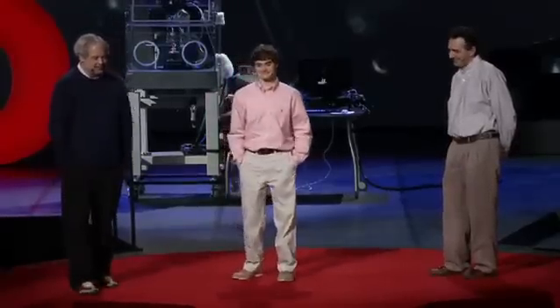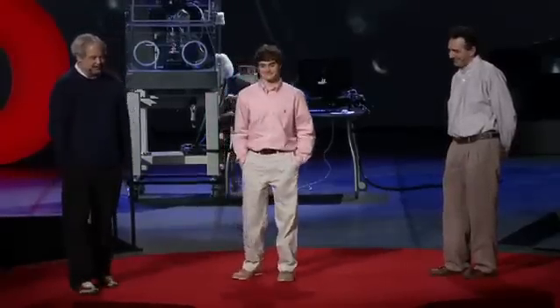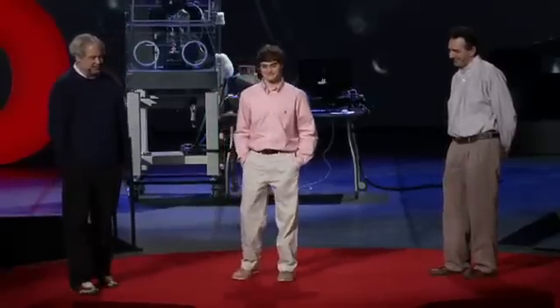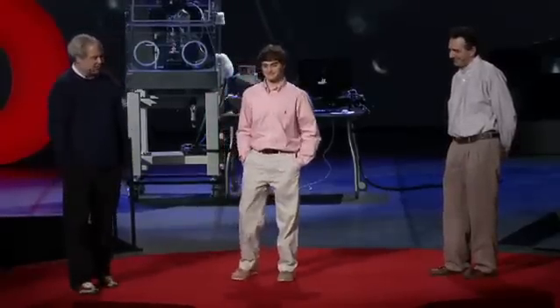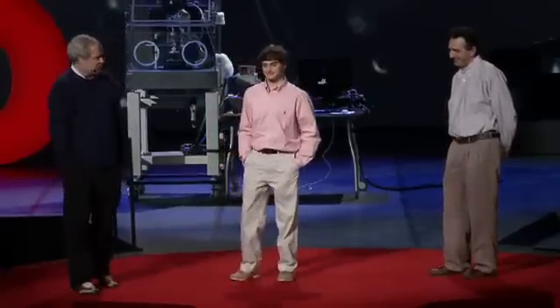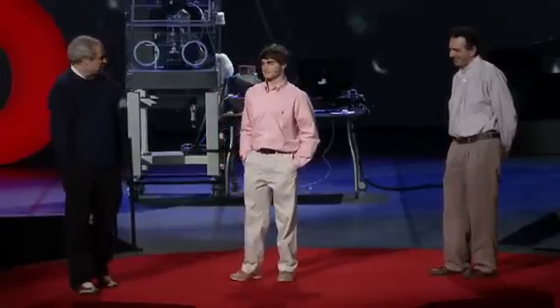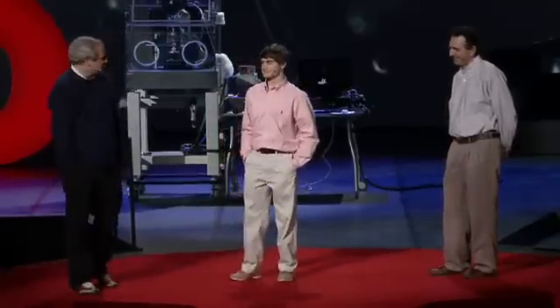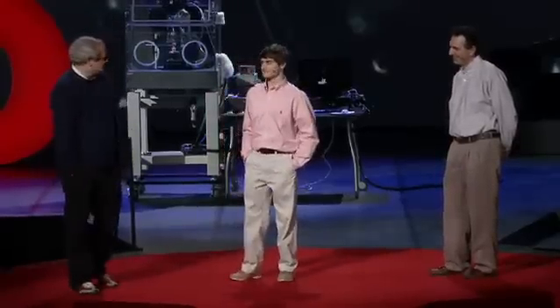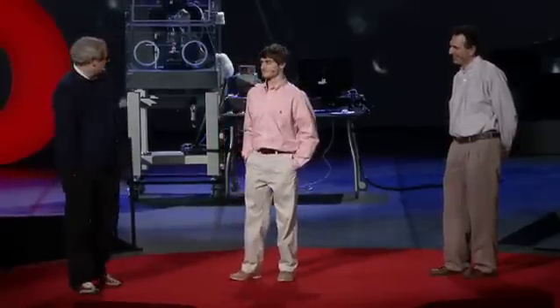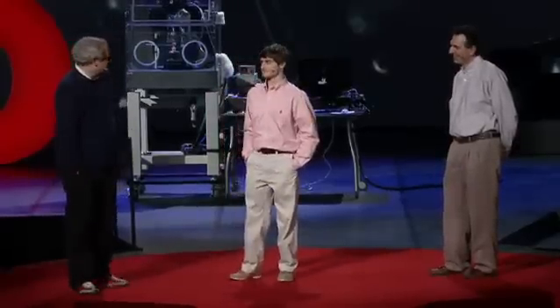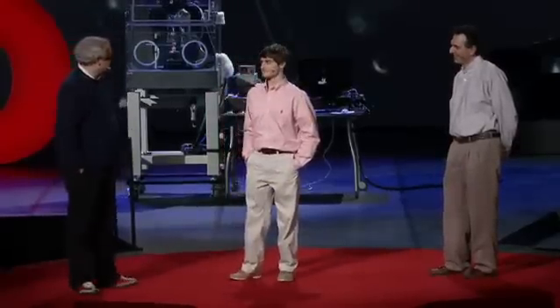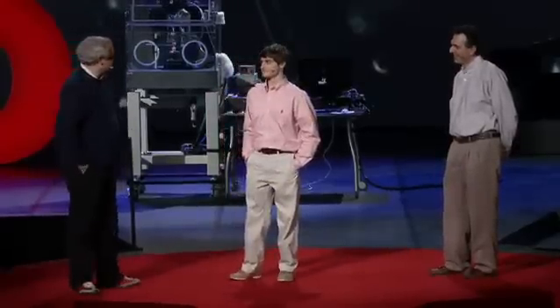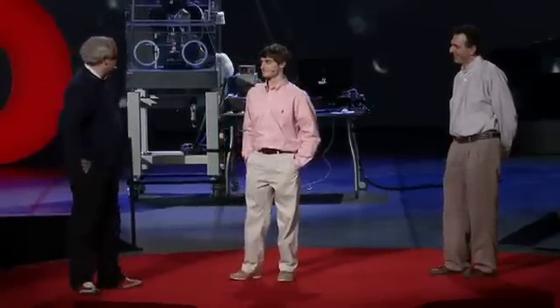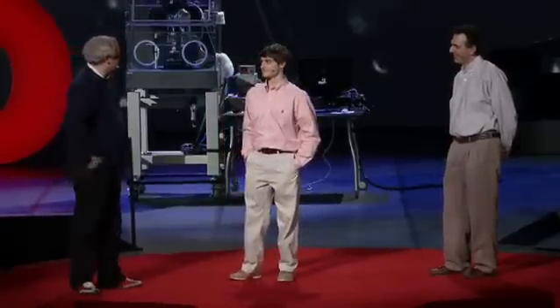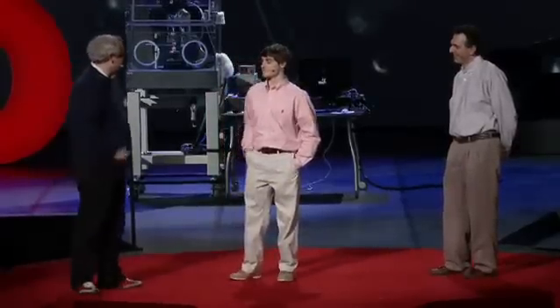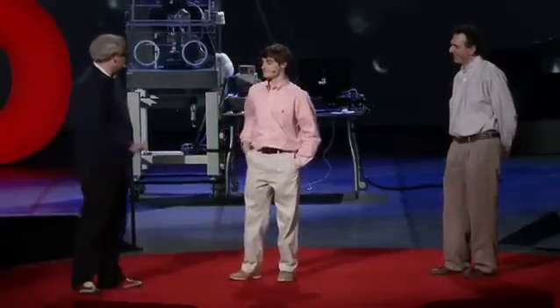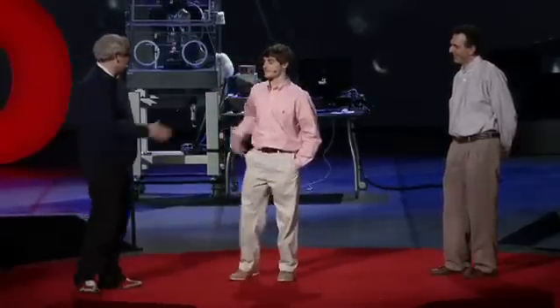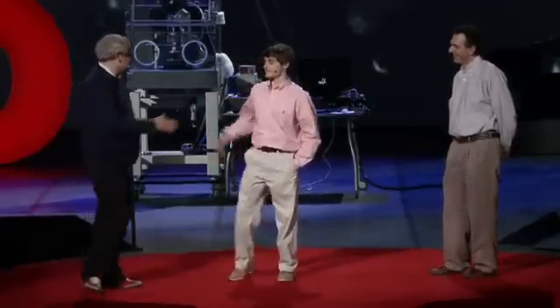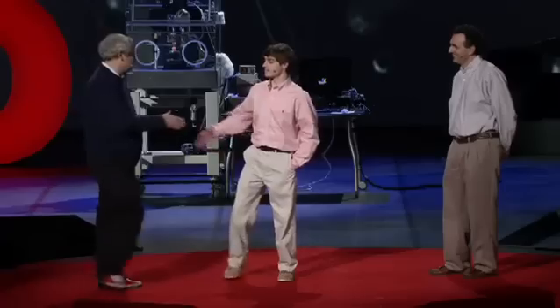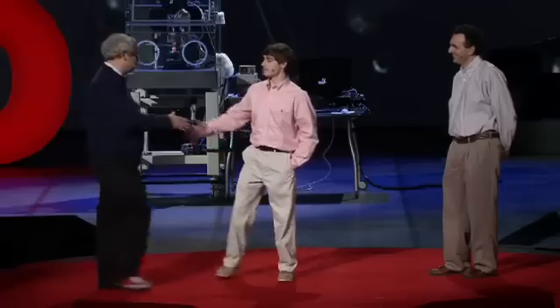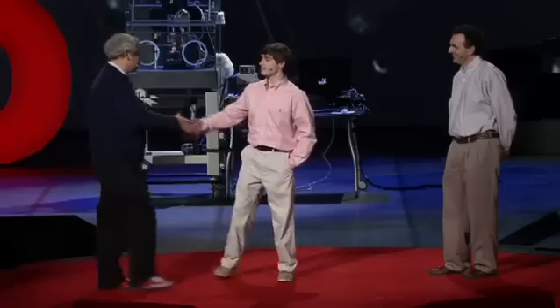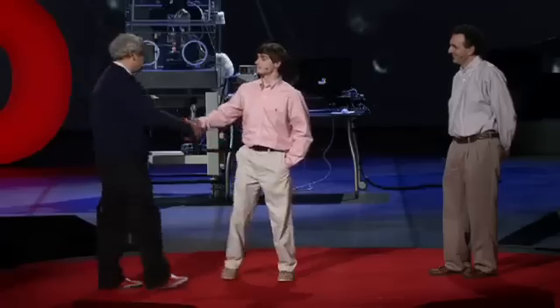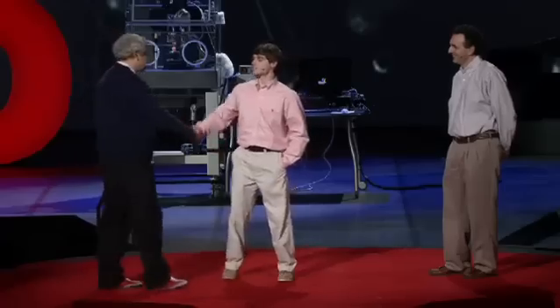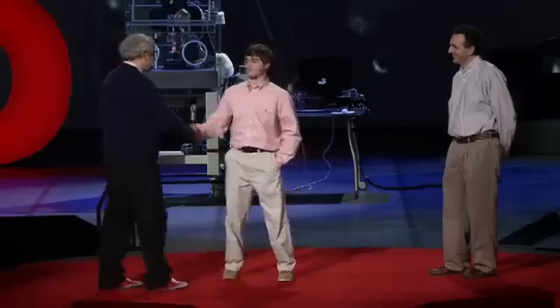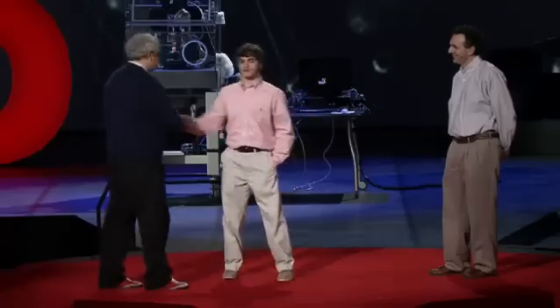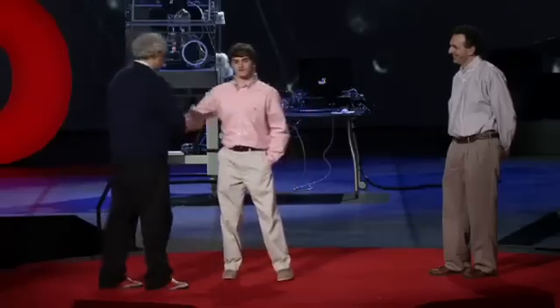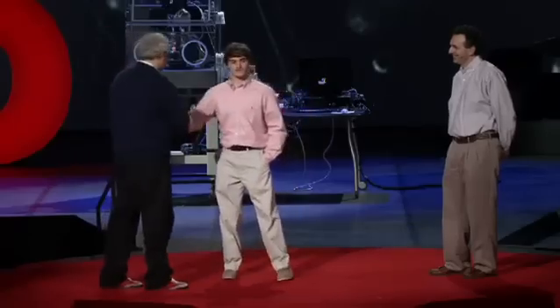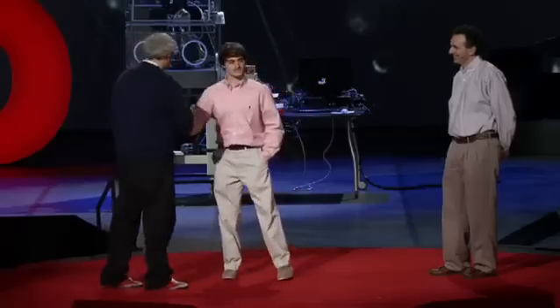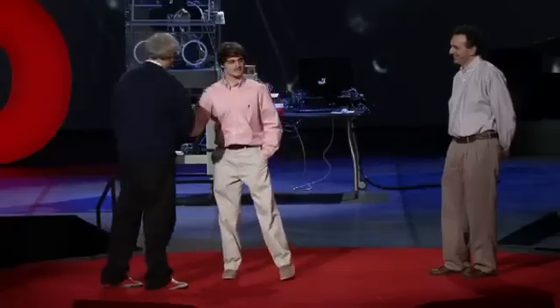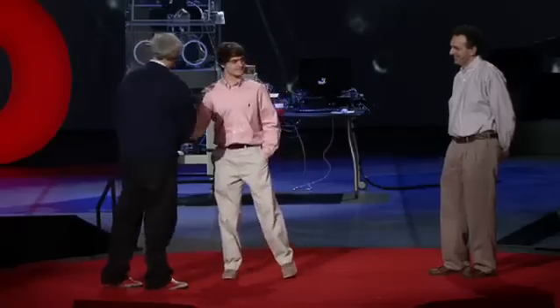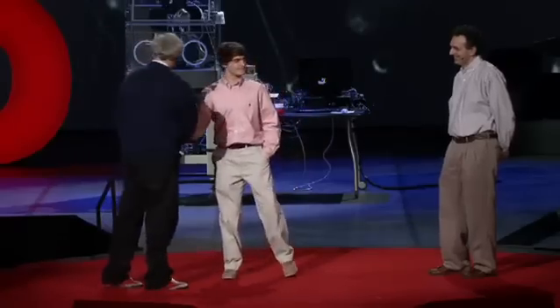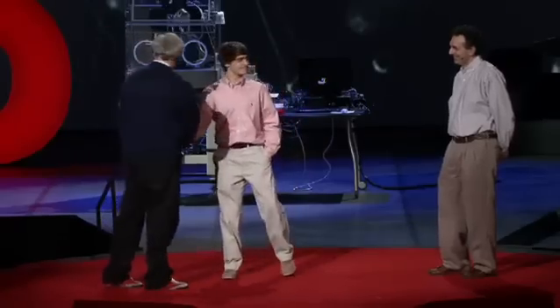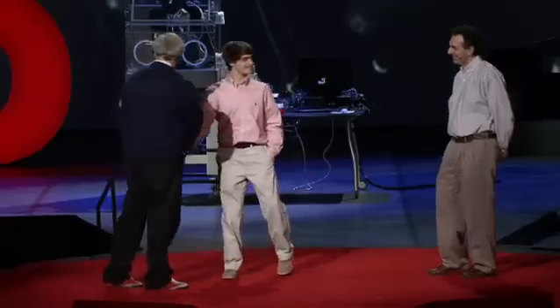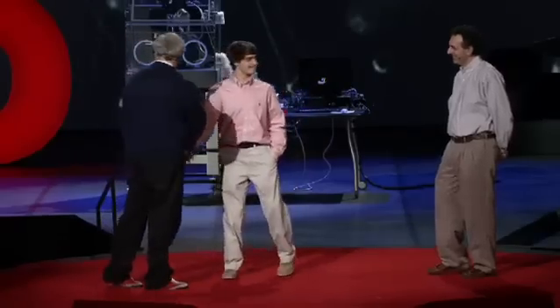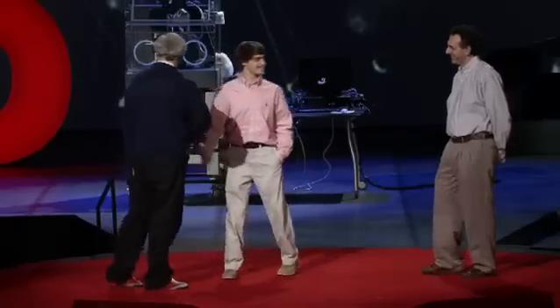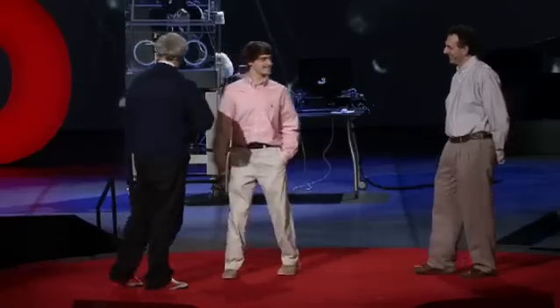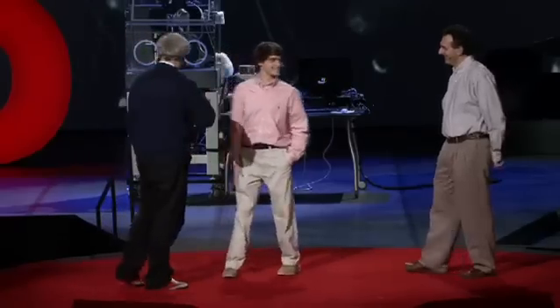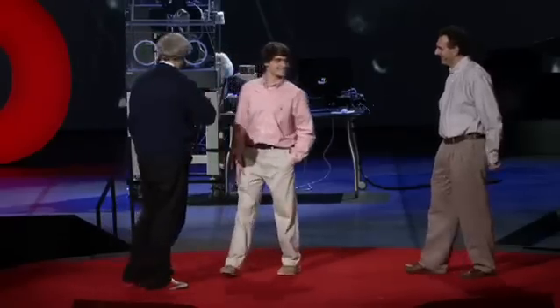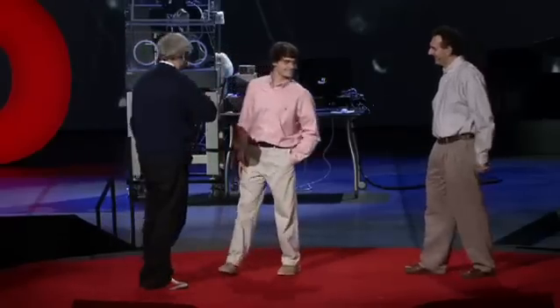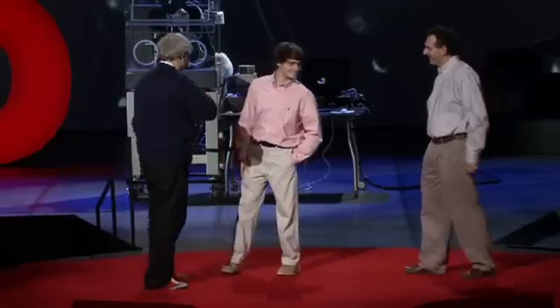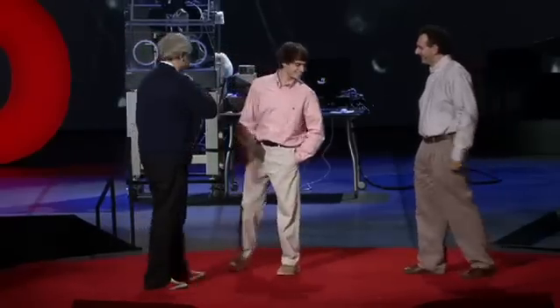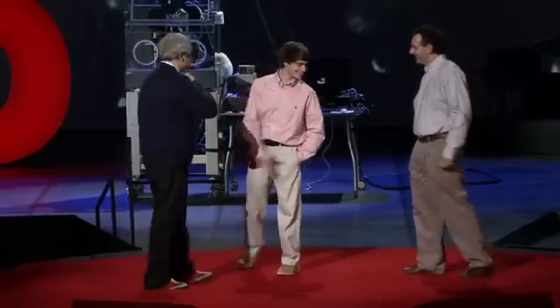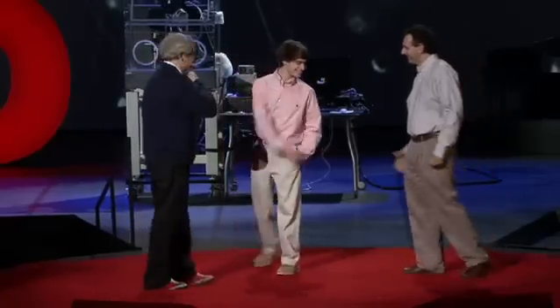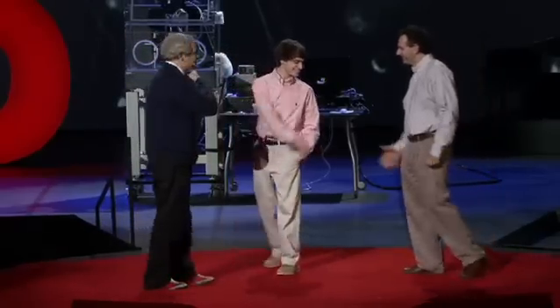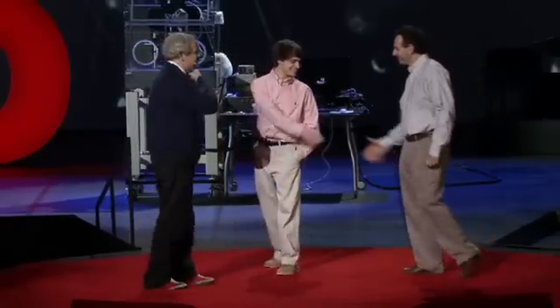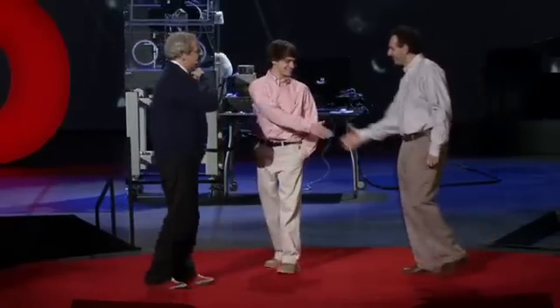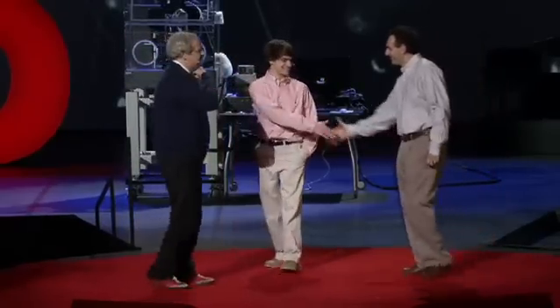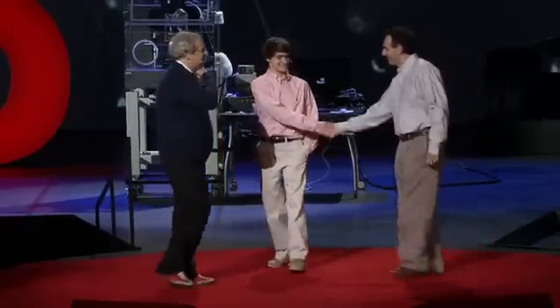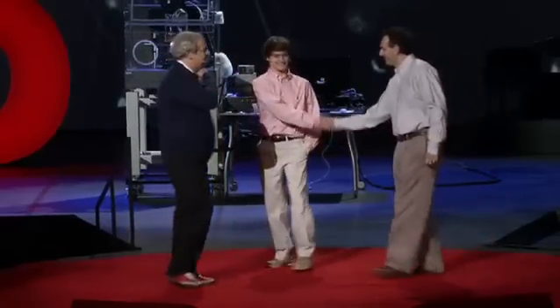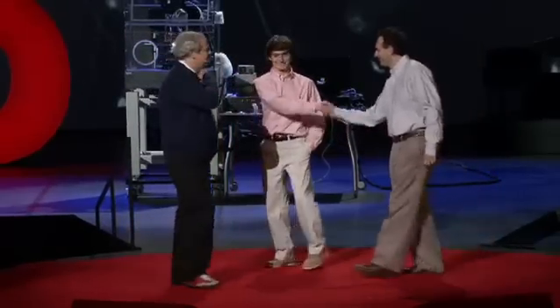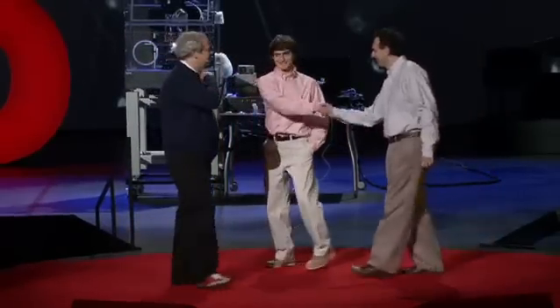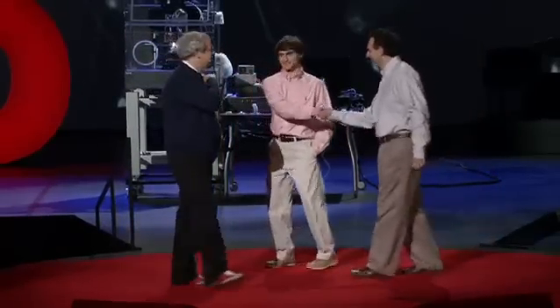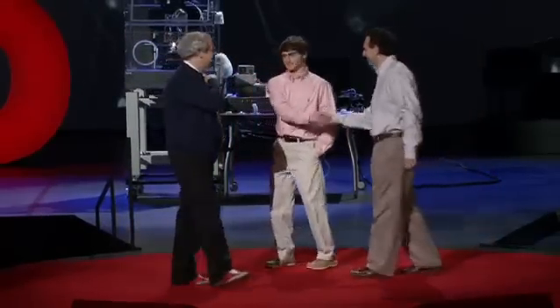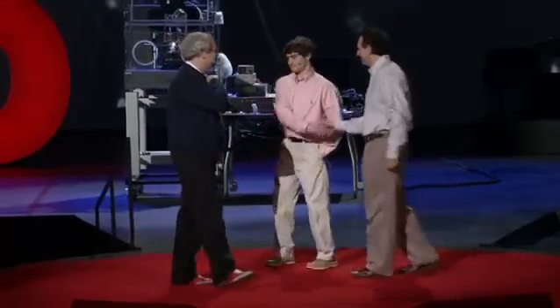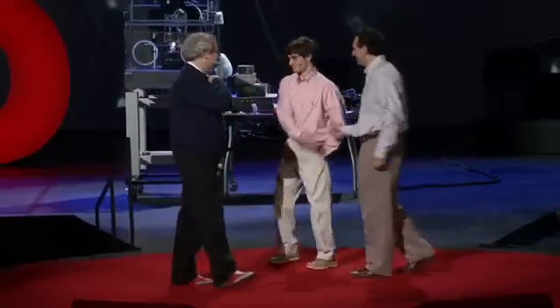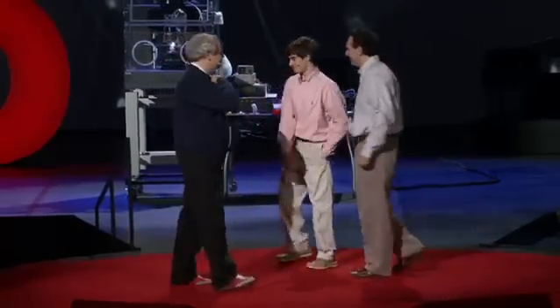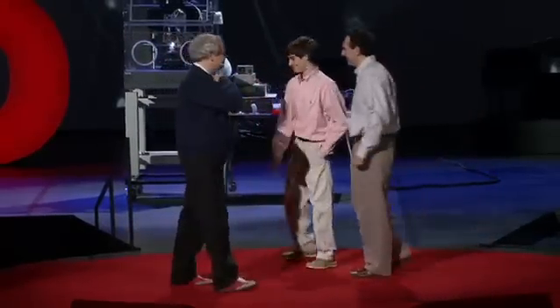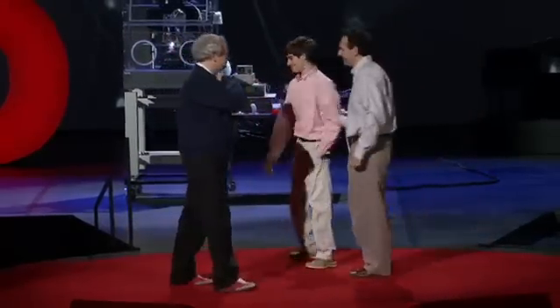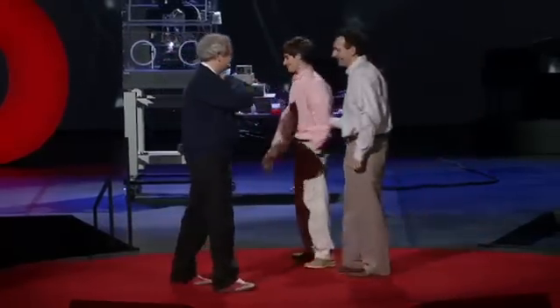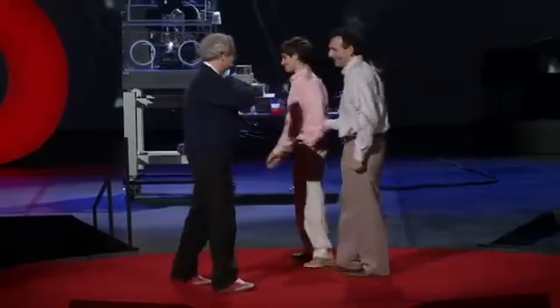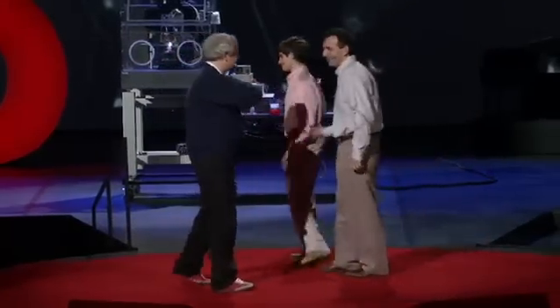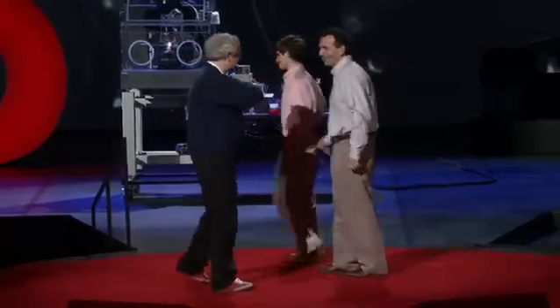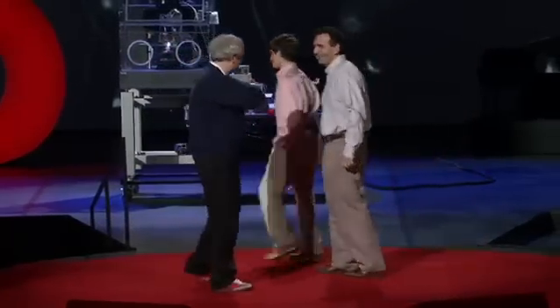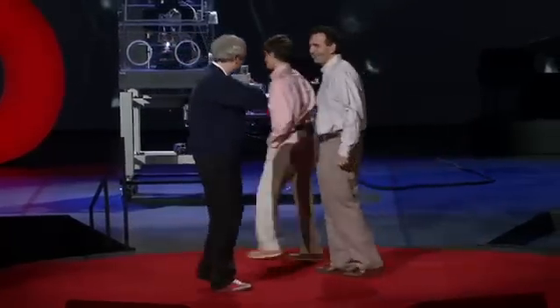It's an honor and a privilege to meet you. Thank you so much.